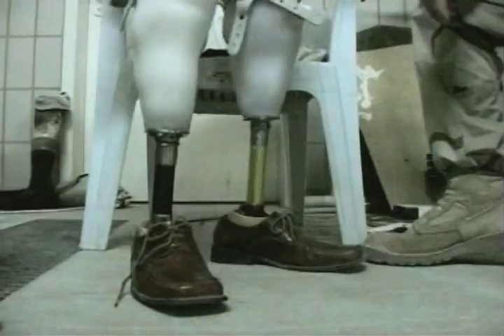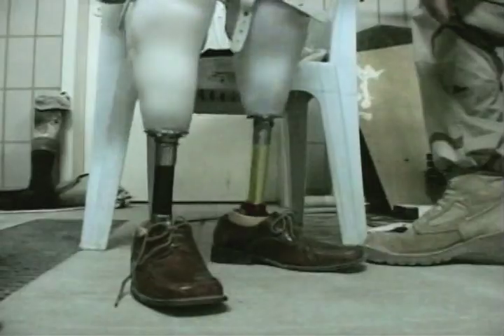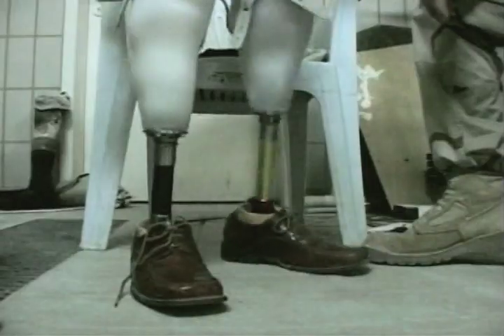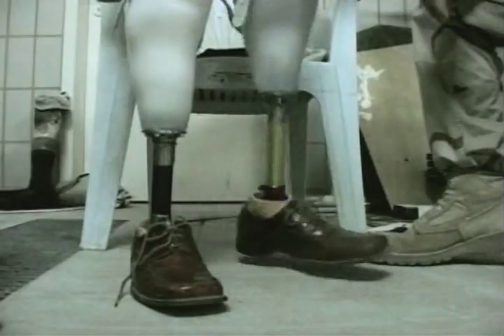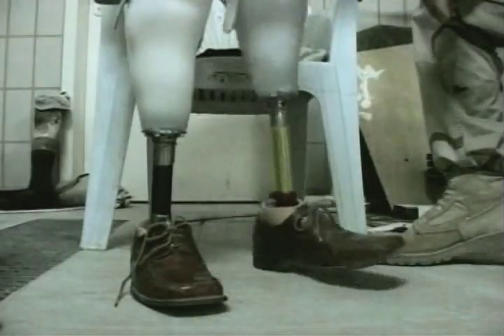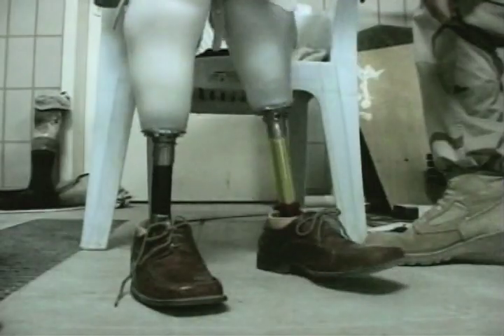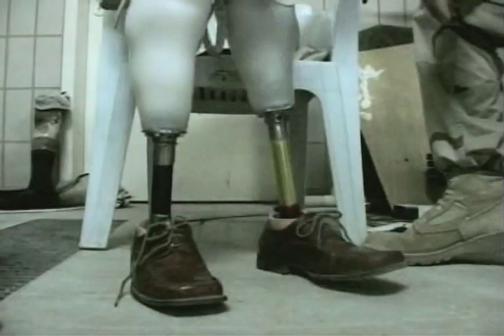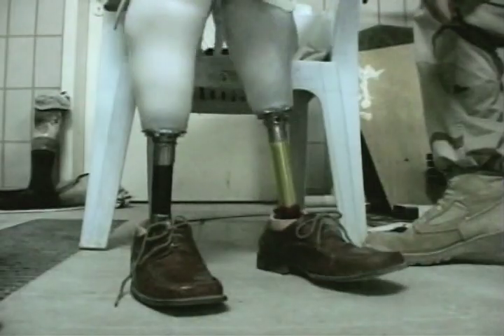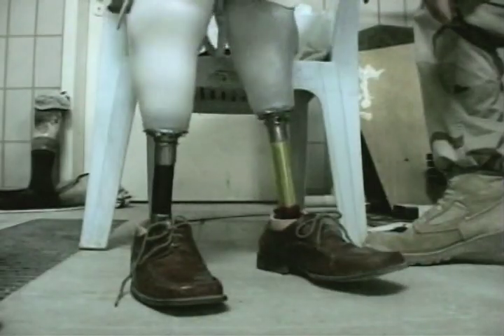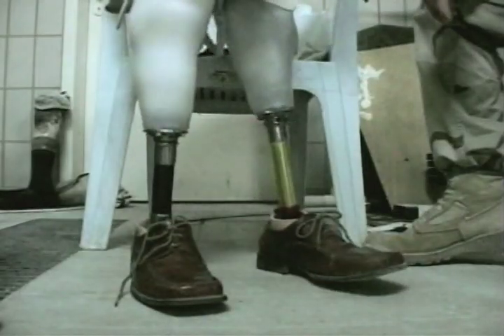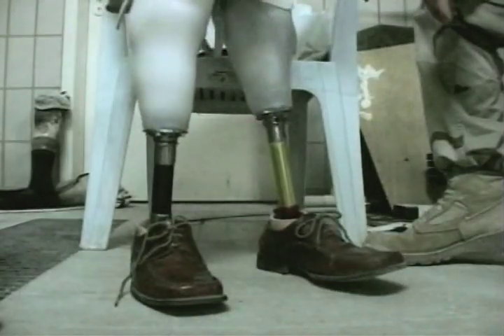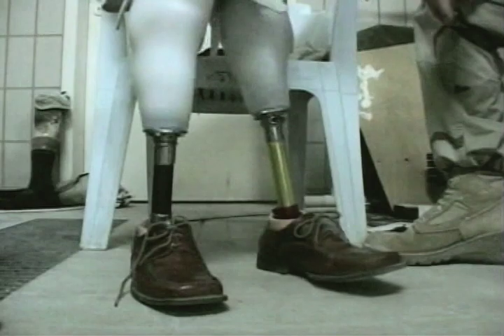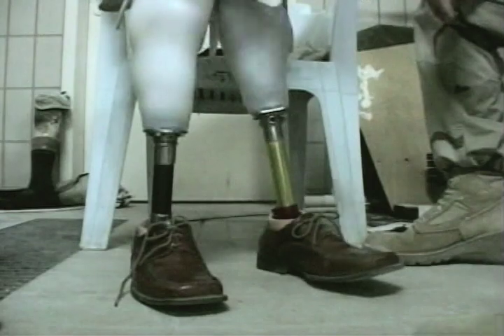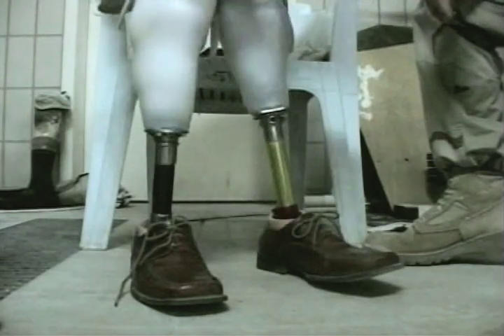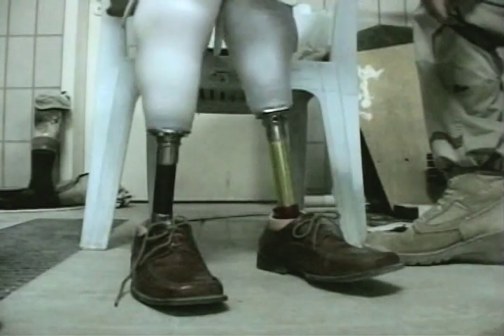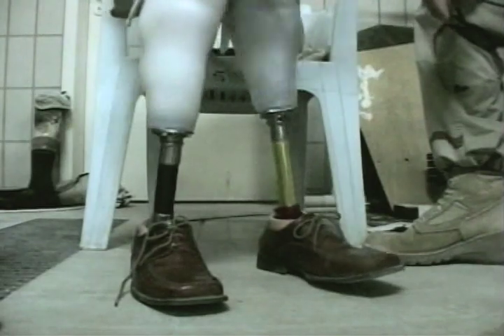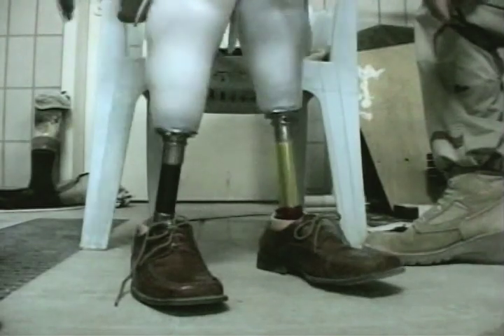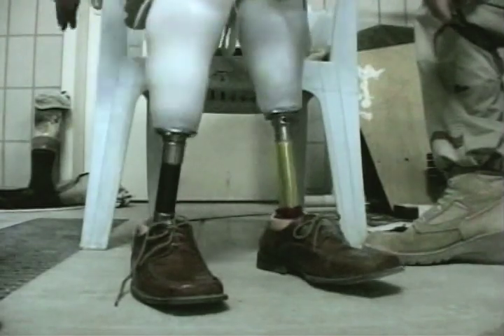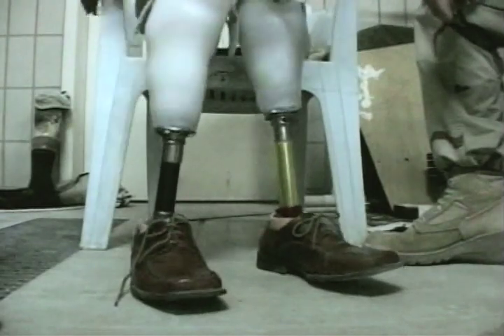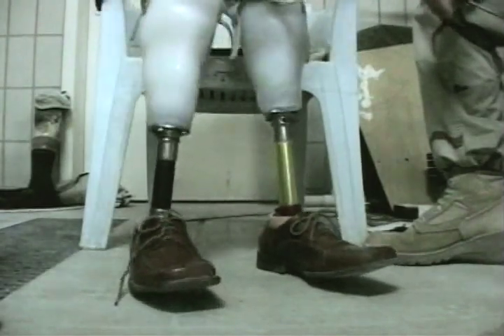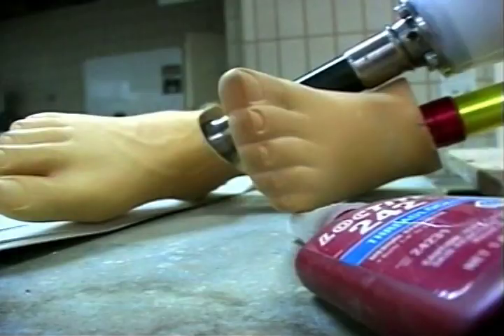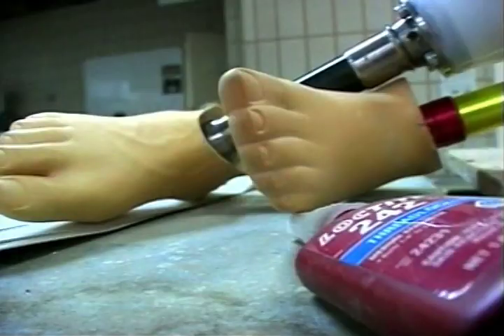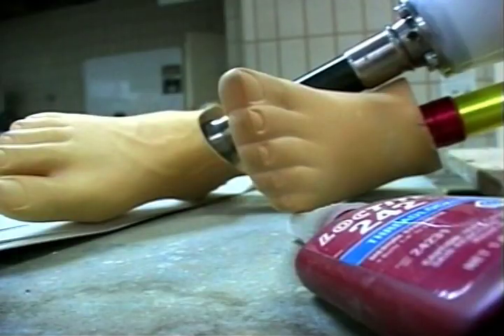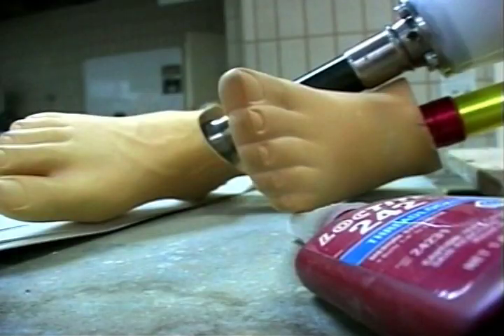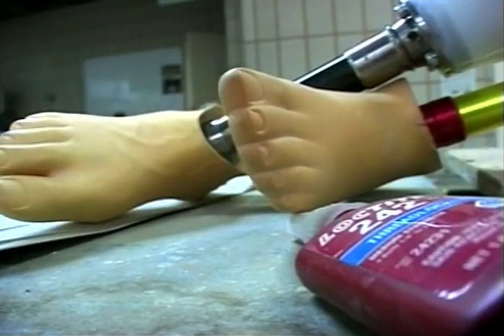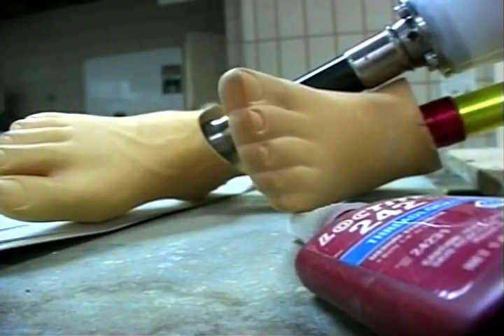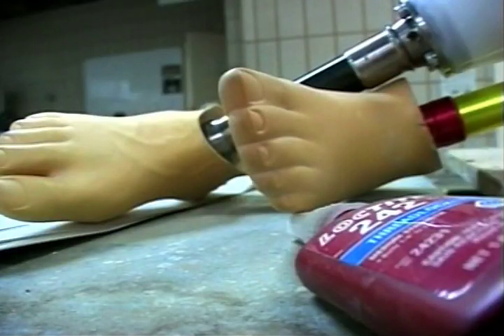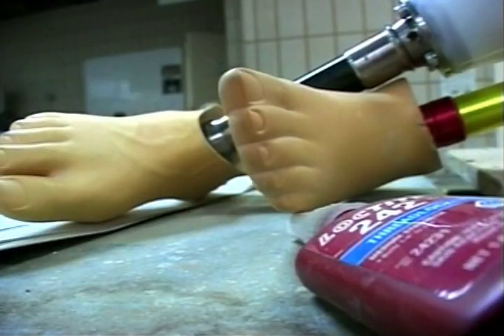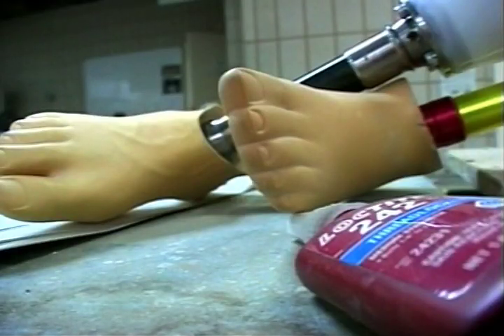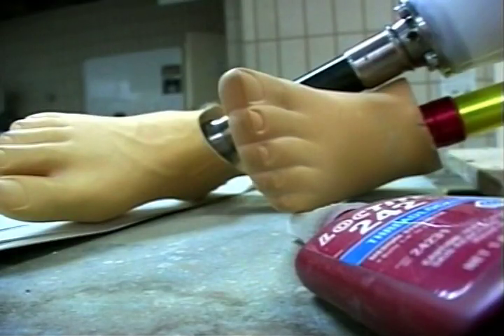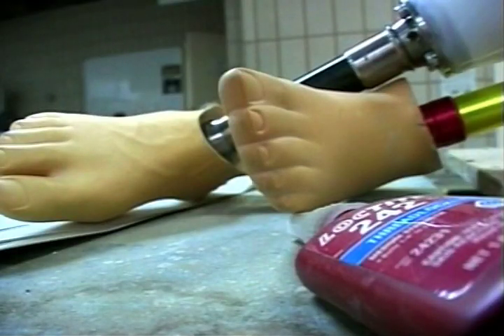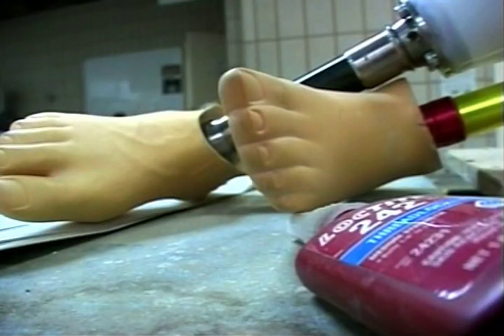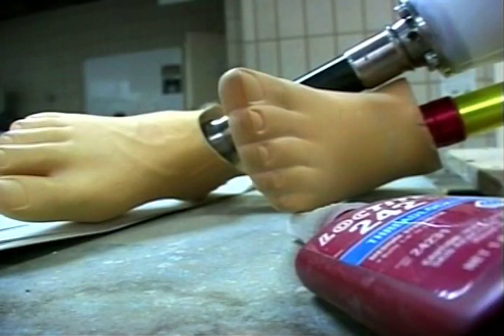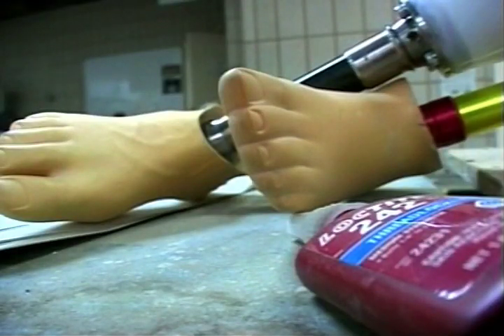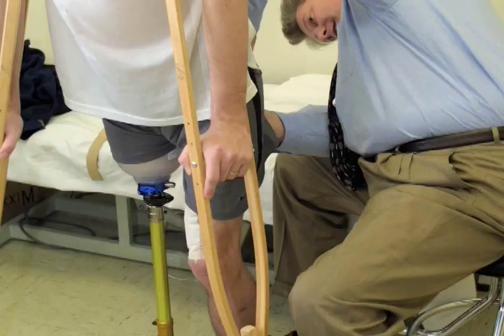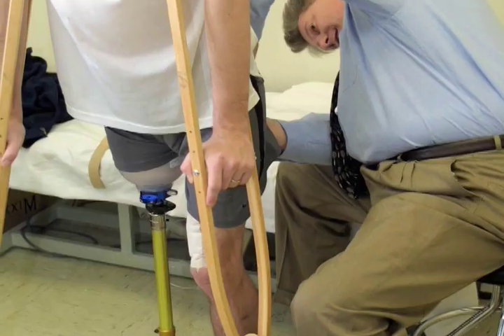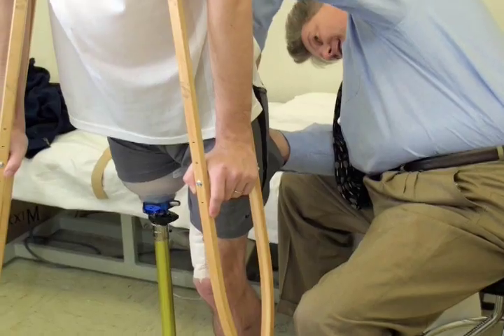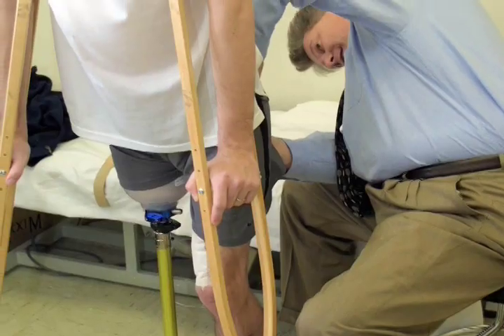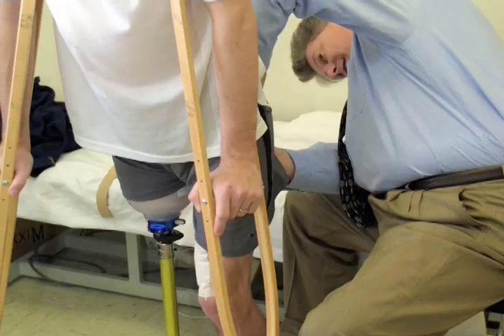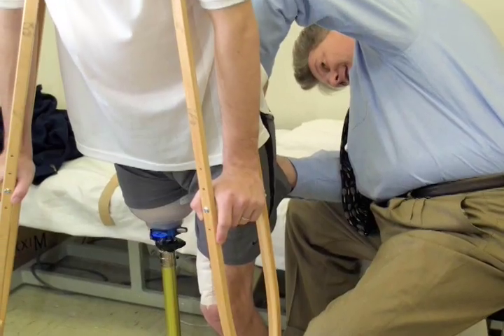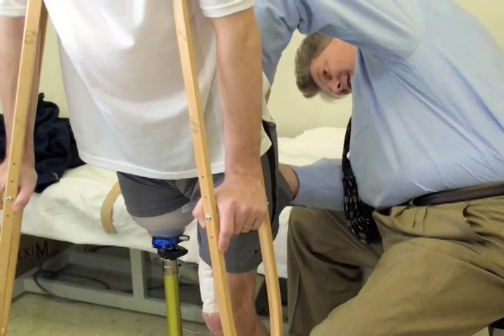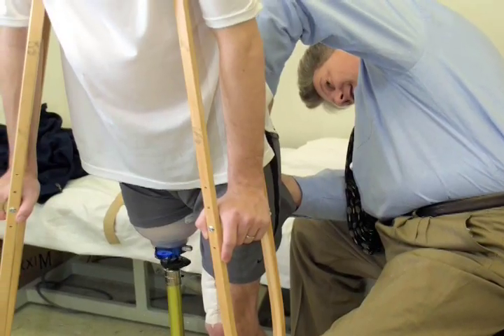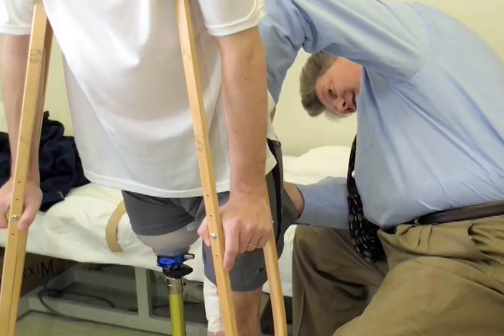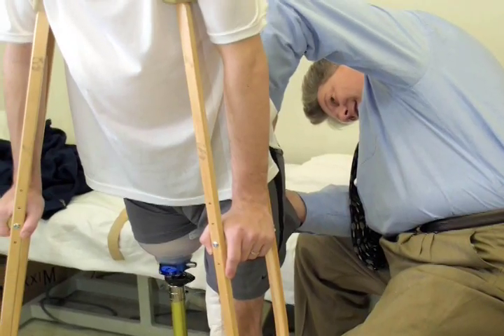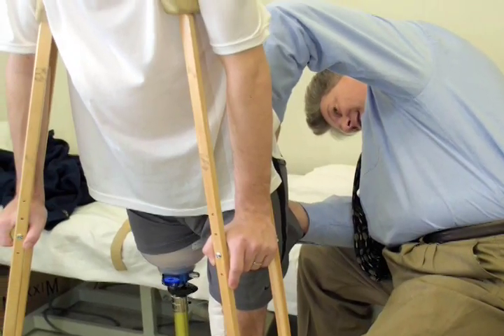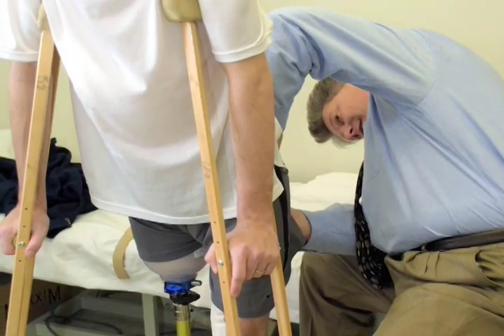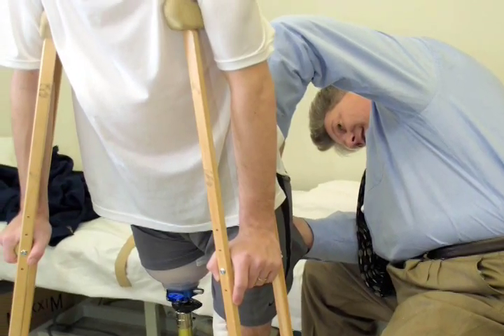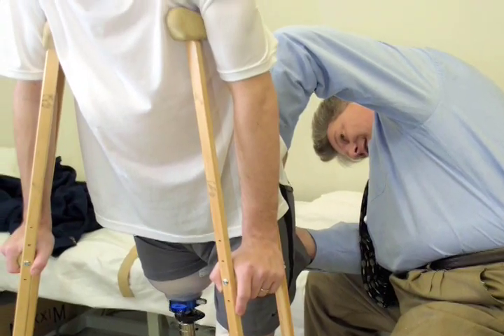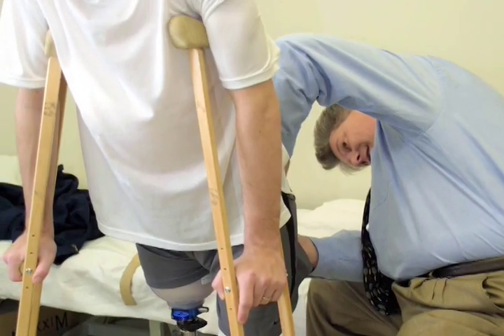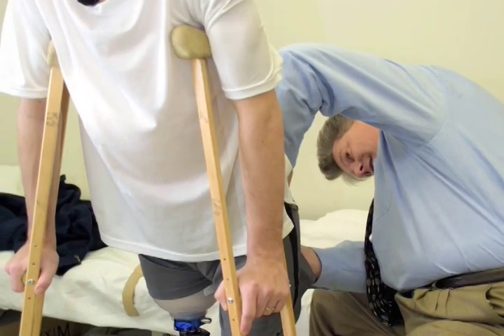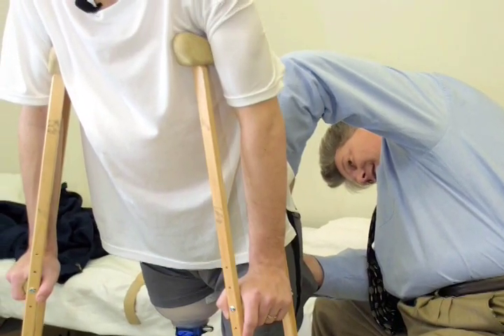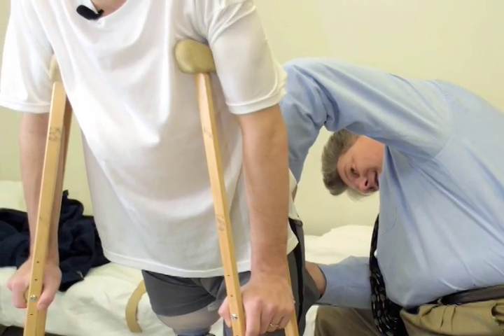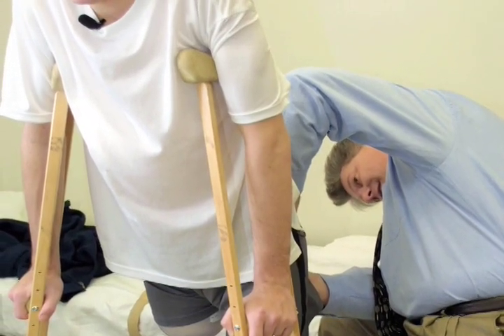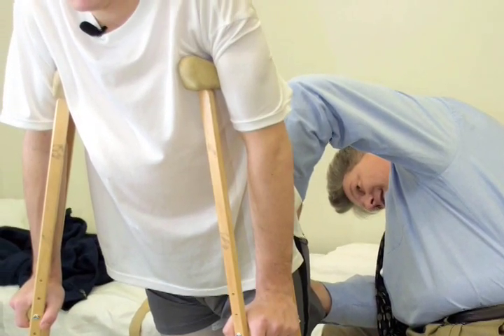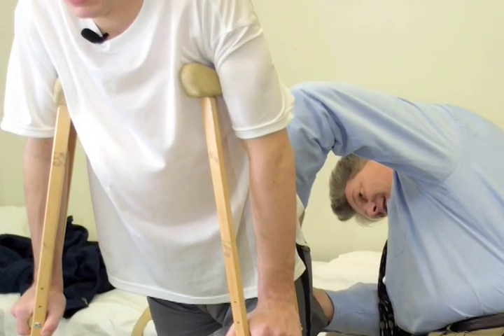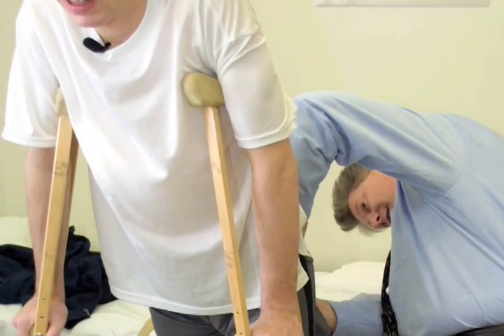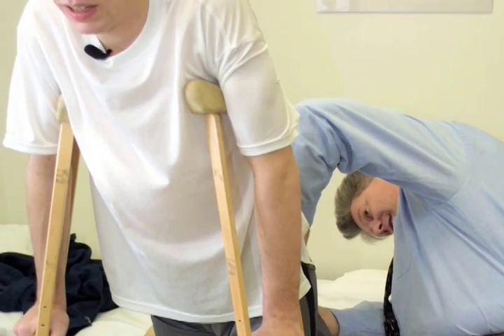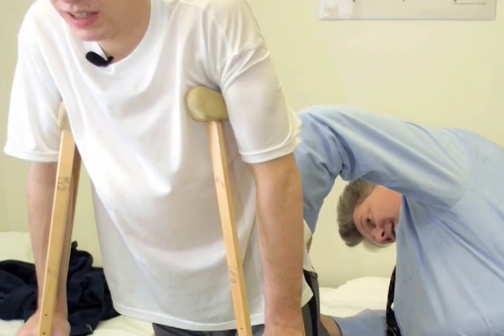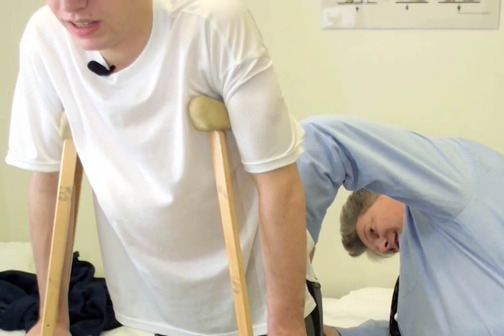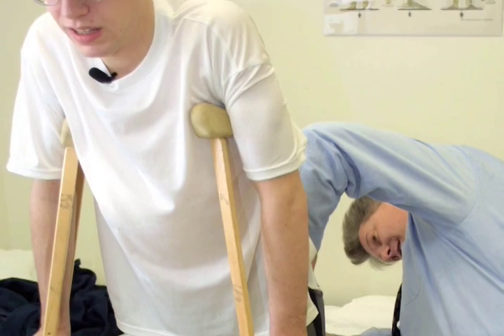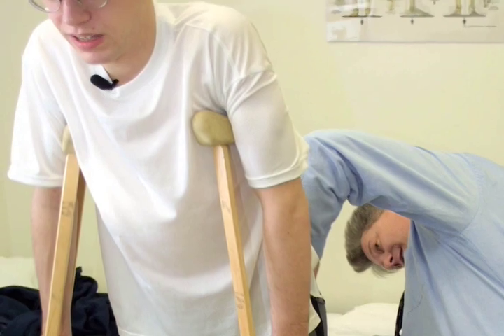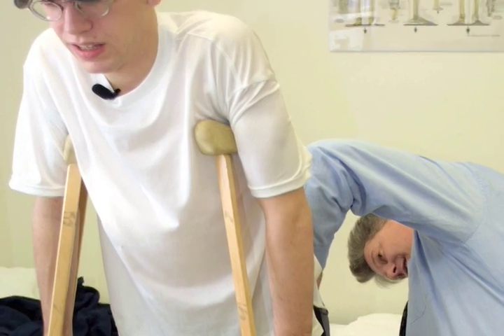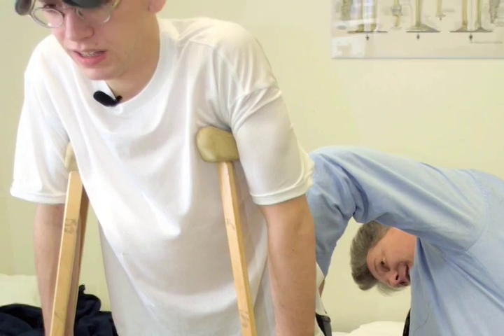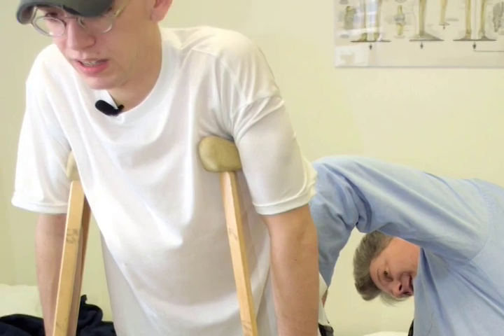A few years ago, lower body prostheses were just rigid metal pylons and passive spring feet that made walking much more stressful and awkward.